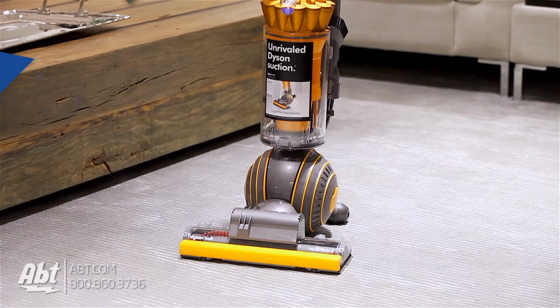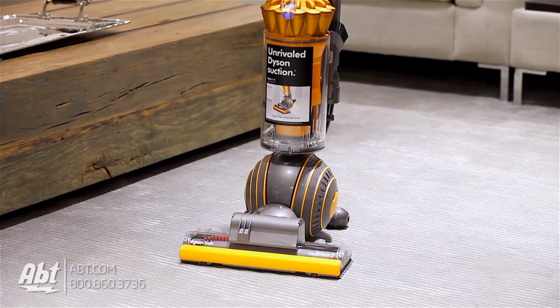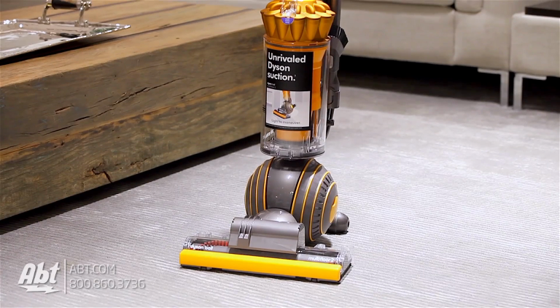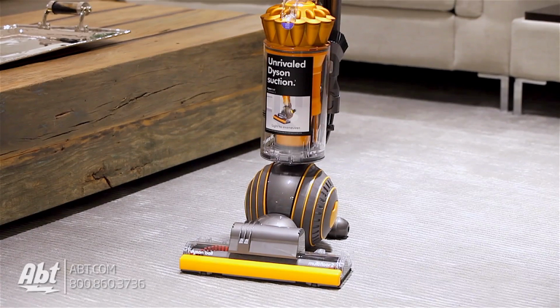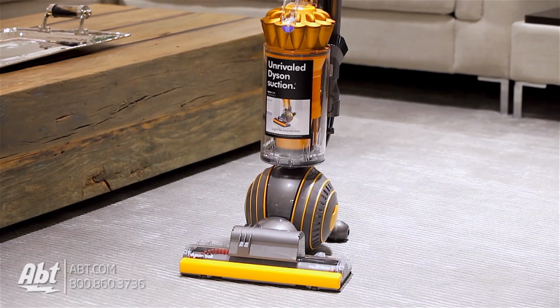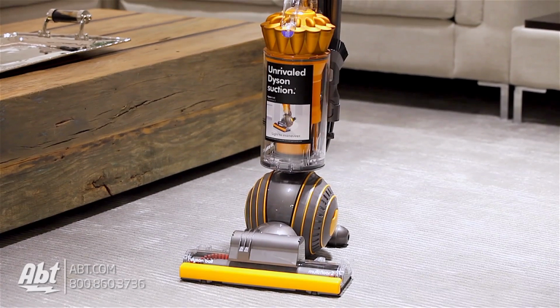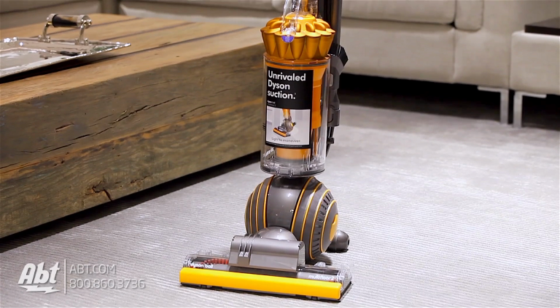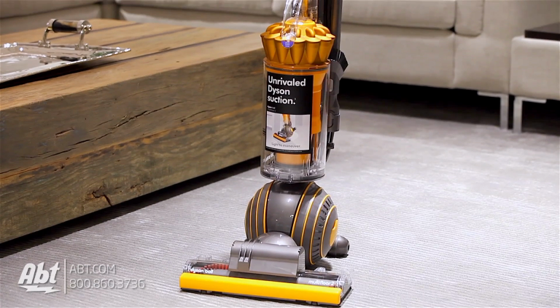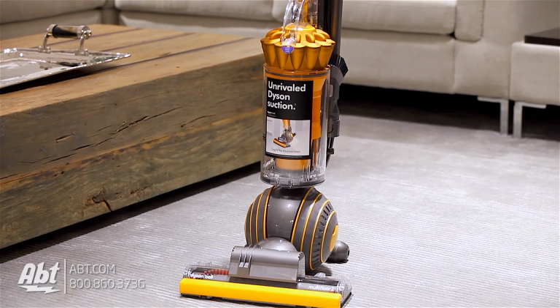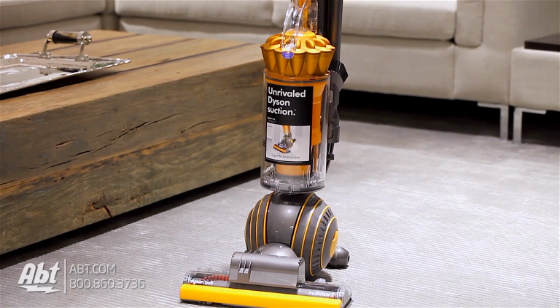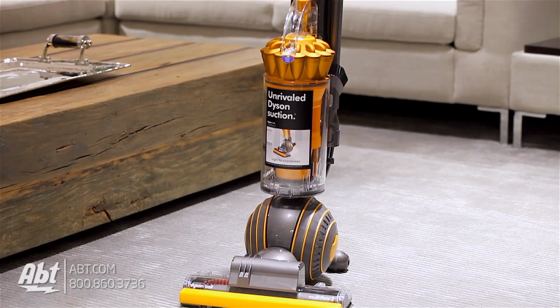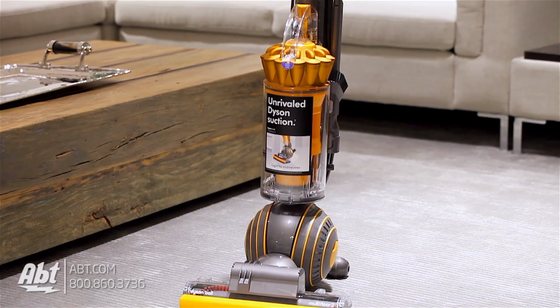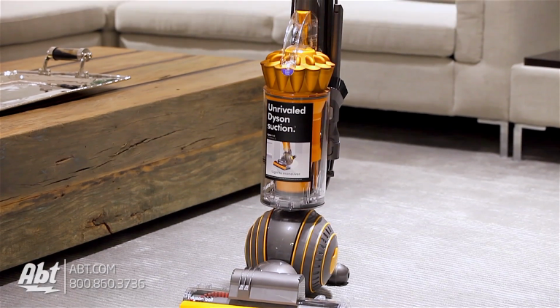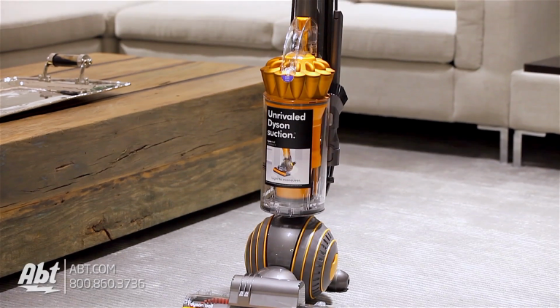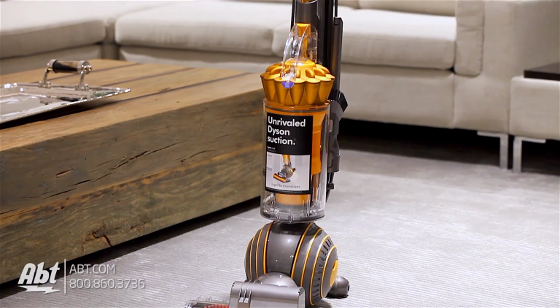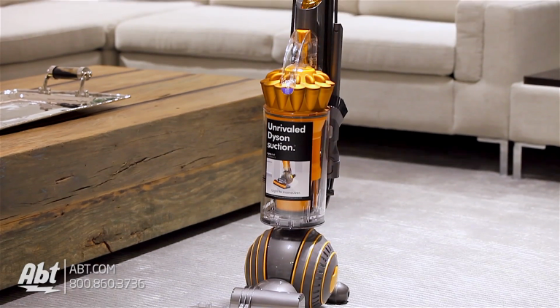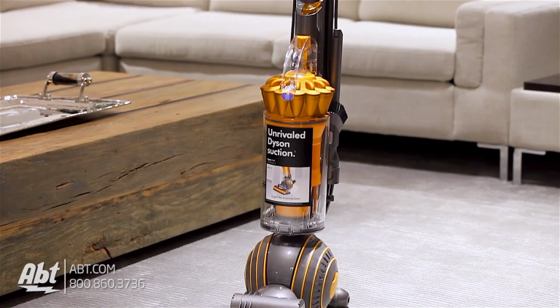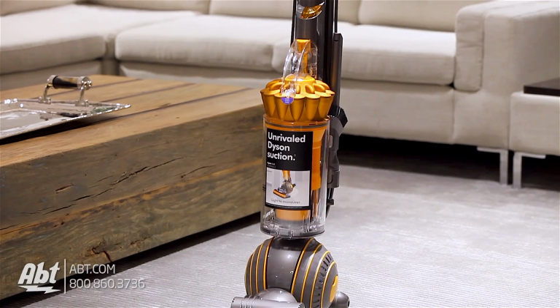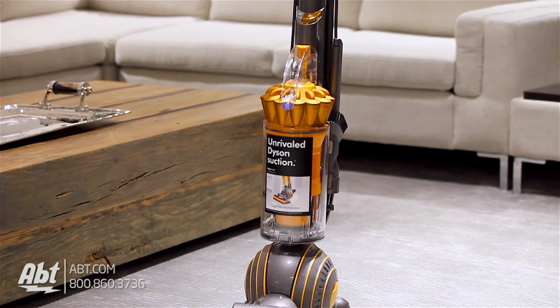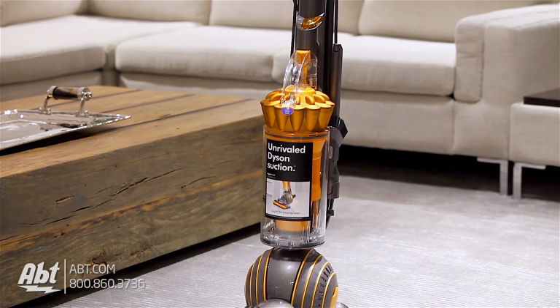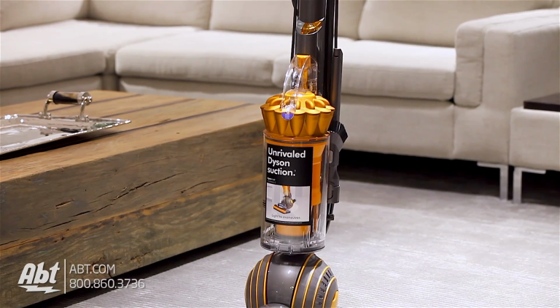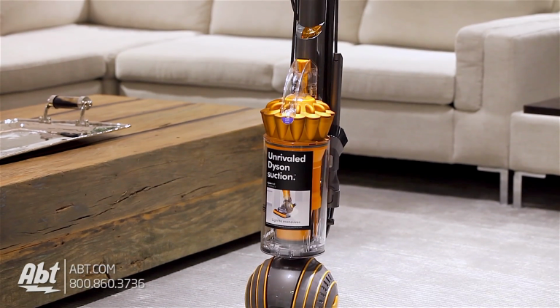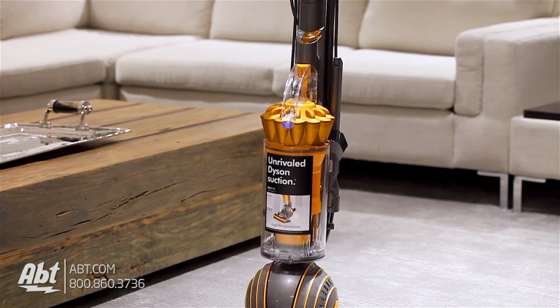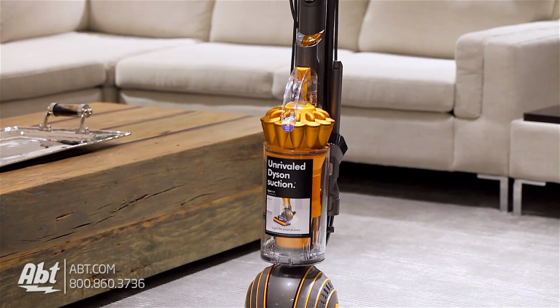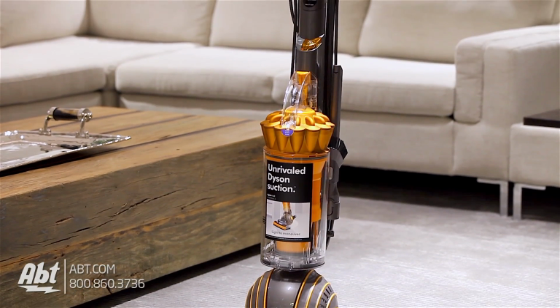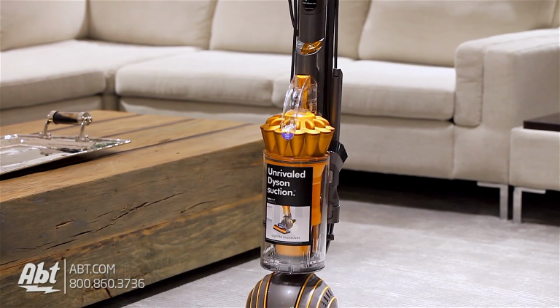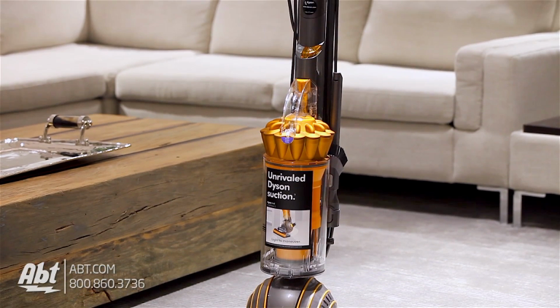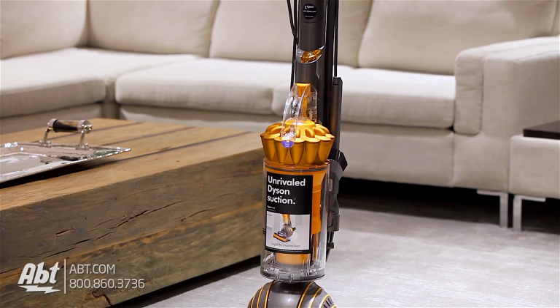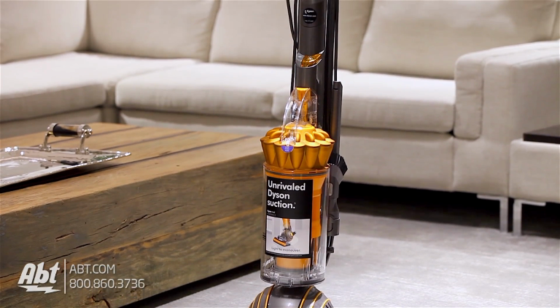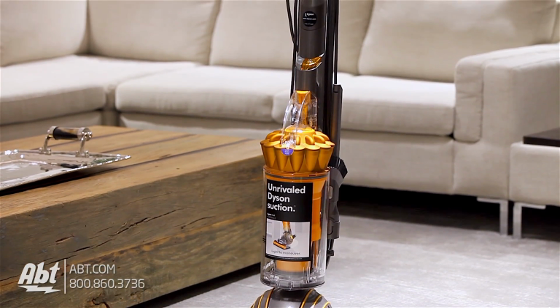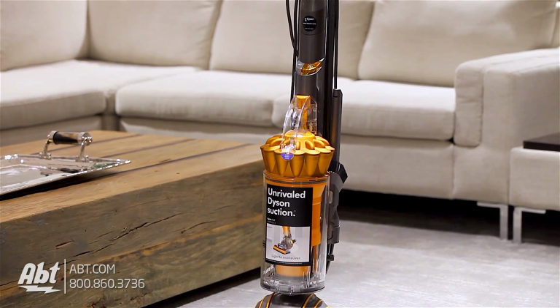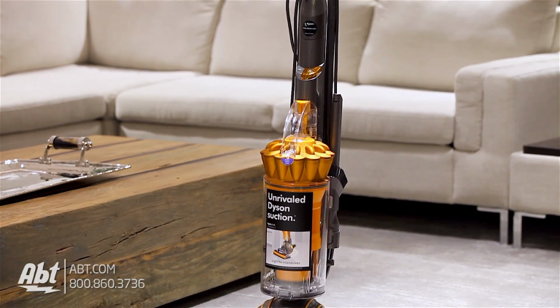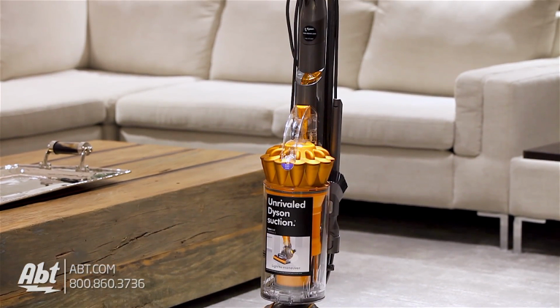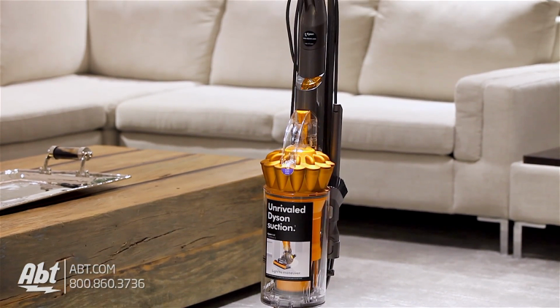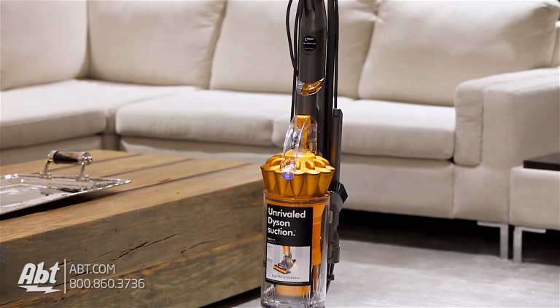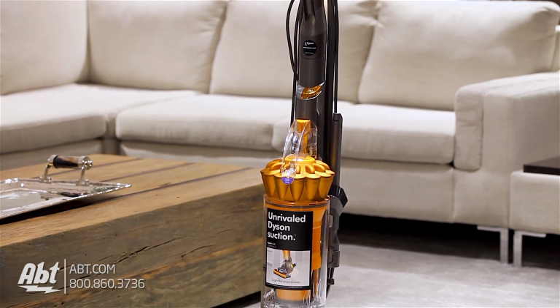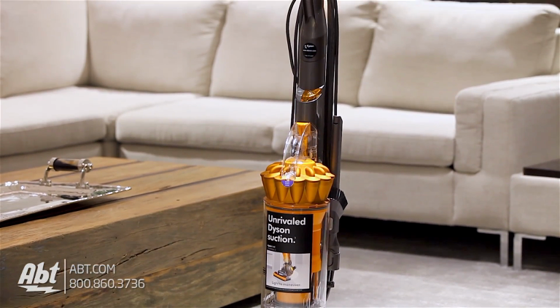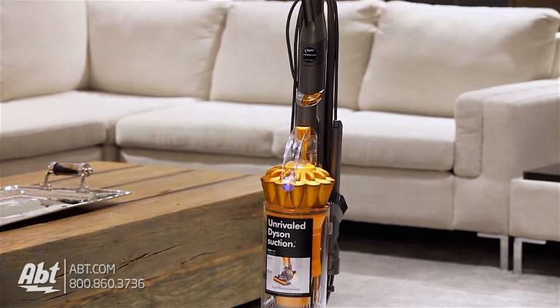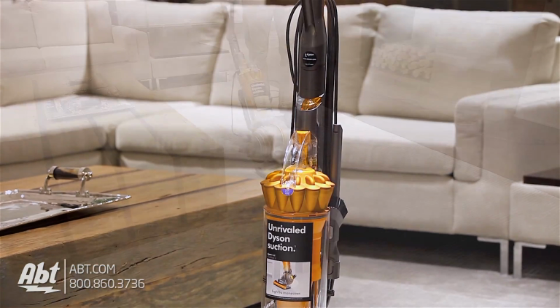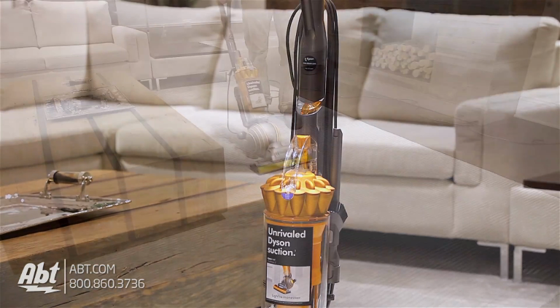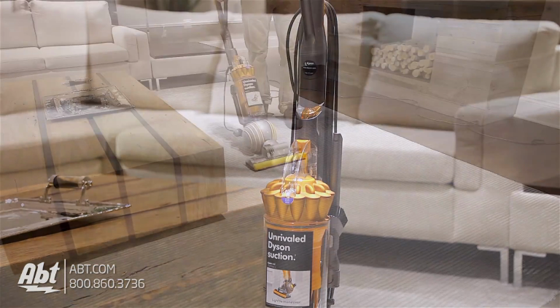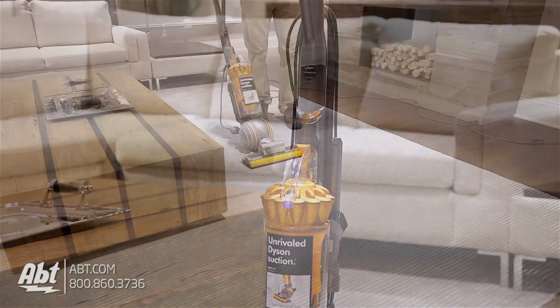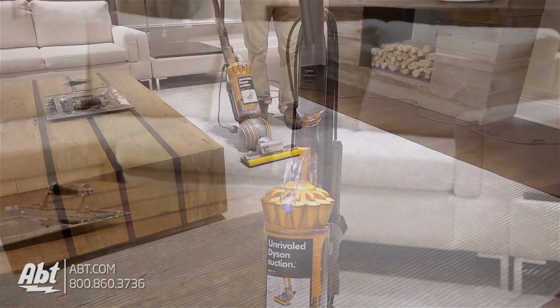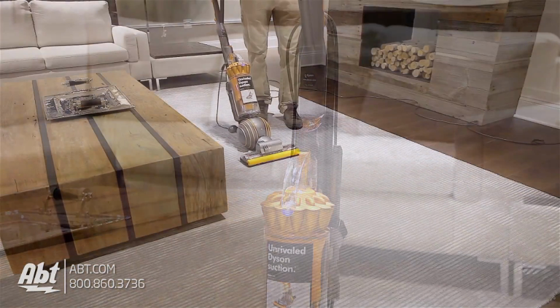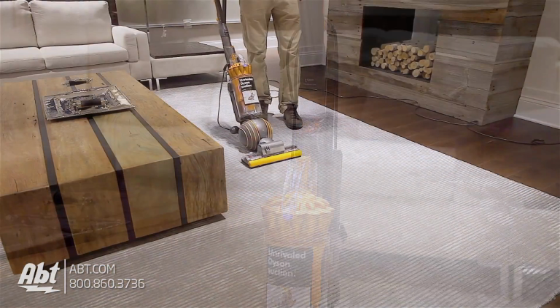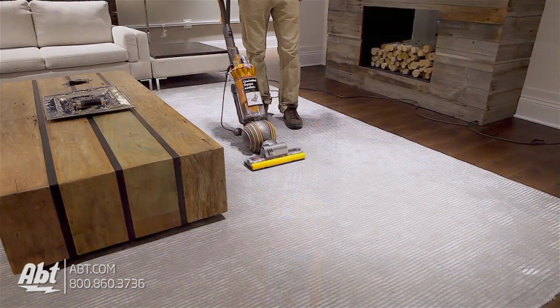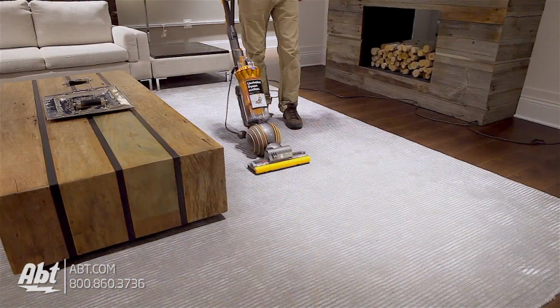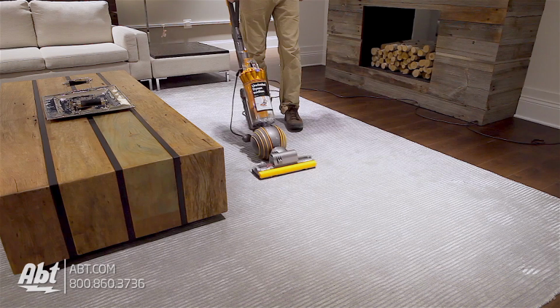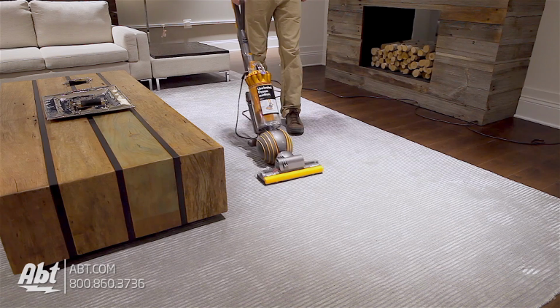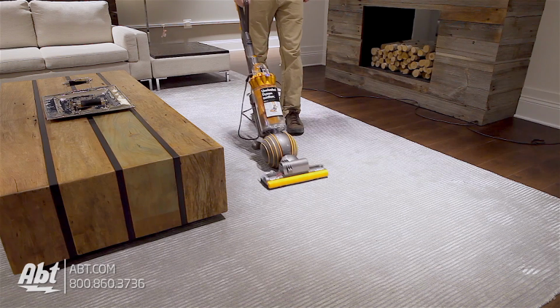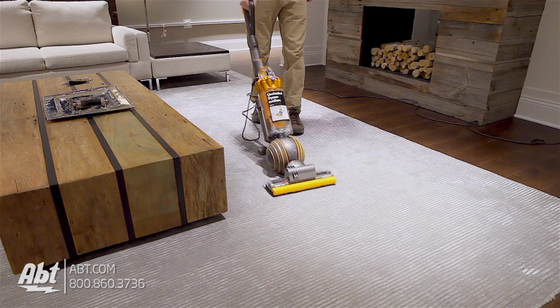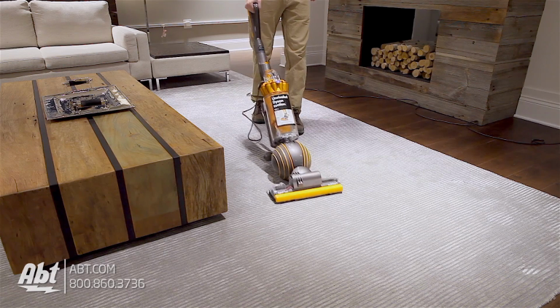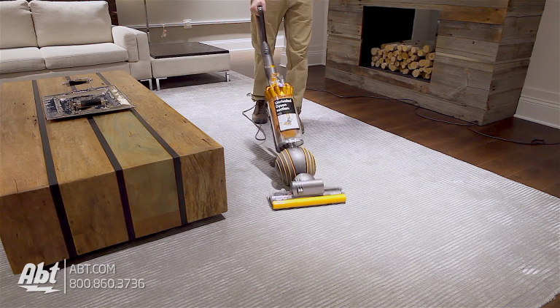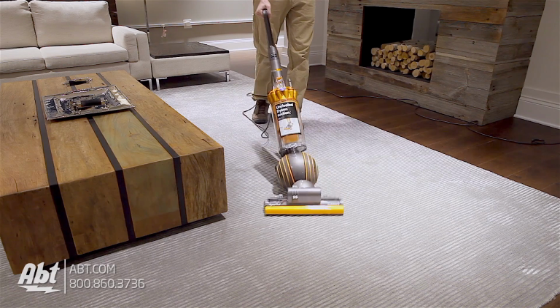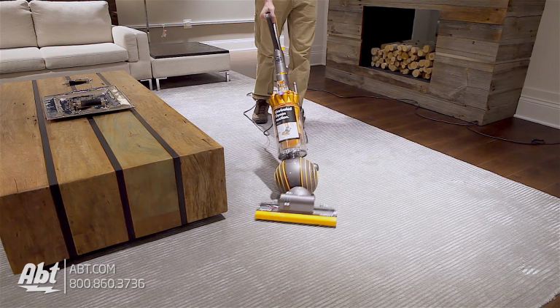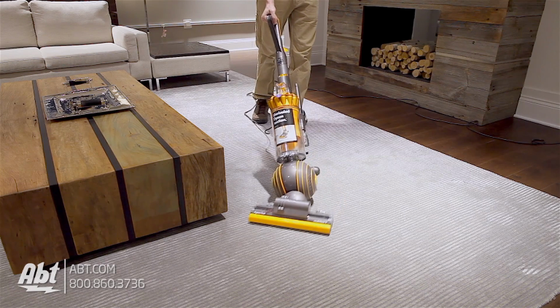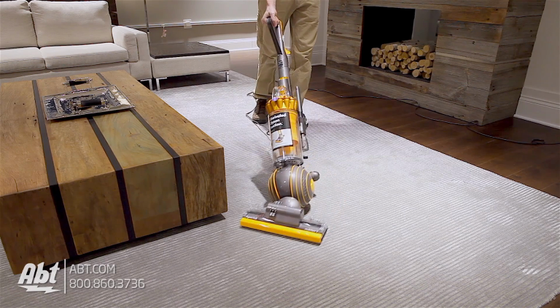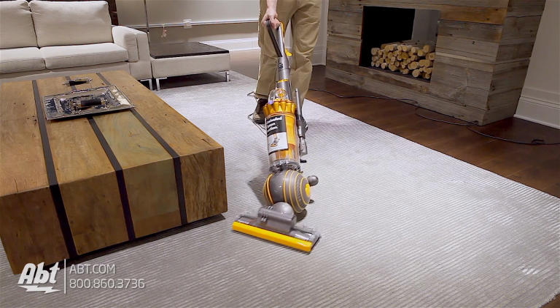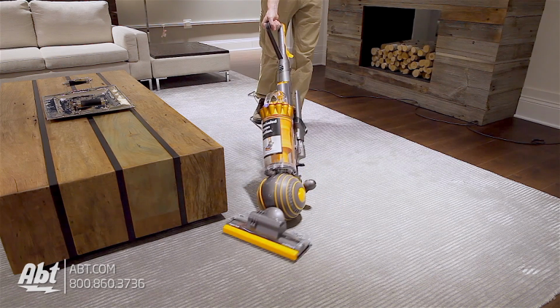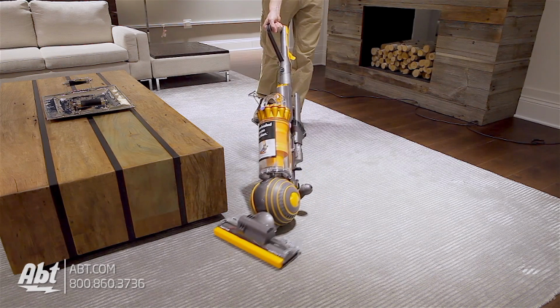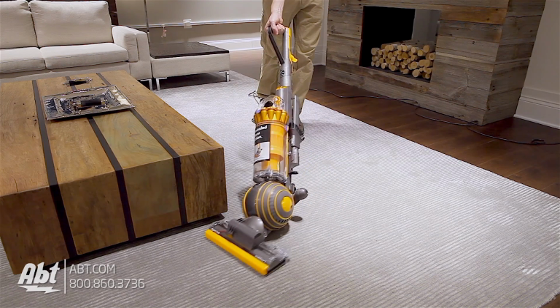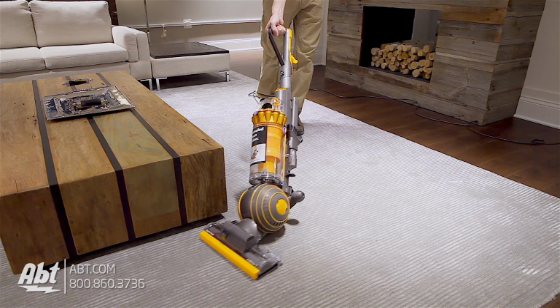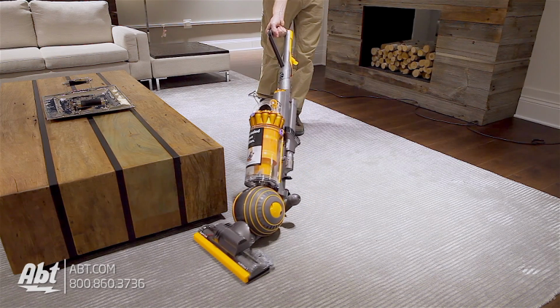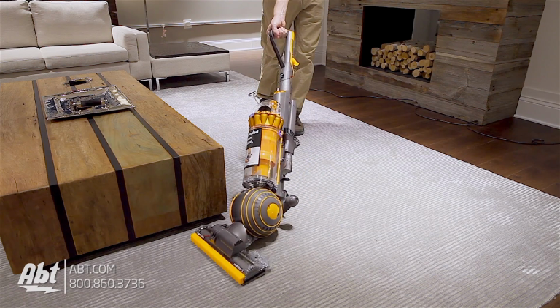This is the Dyson Ball Multifloor 2. This vacuum is lightweight at 15.6 pounds and turning is simple with Dyson's ball technology.